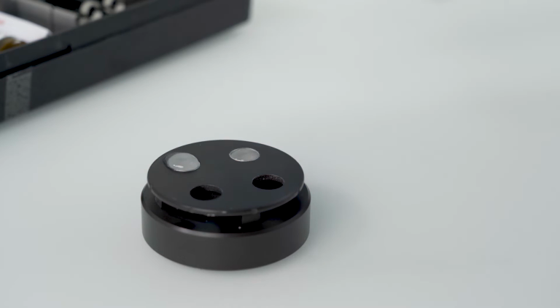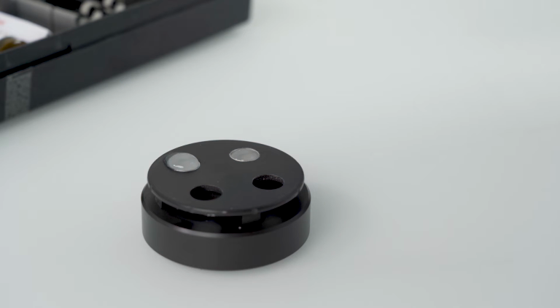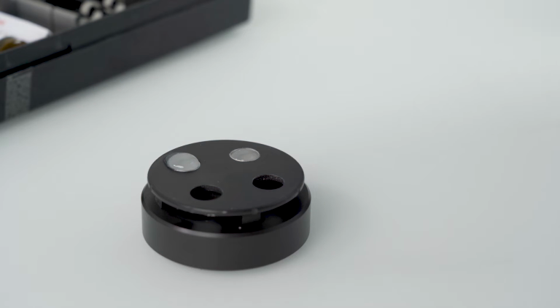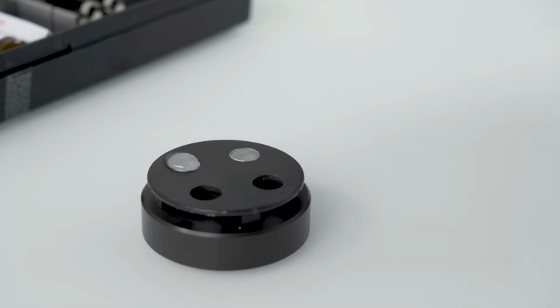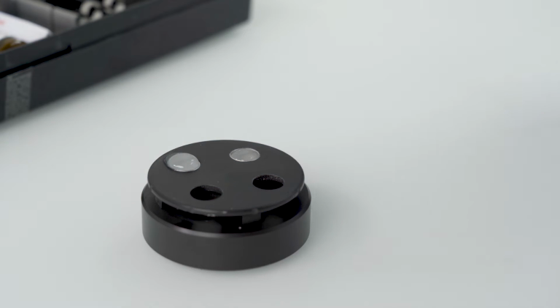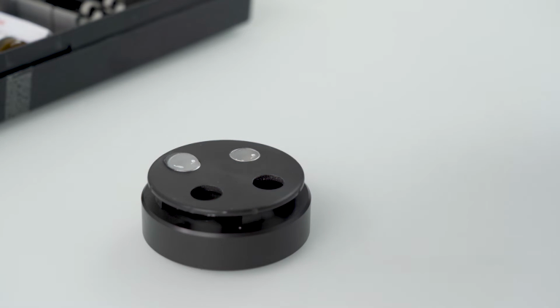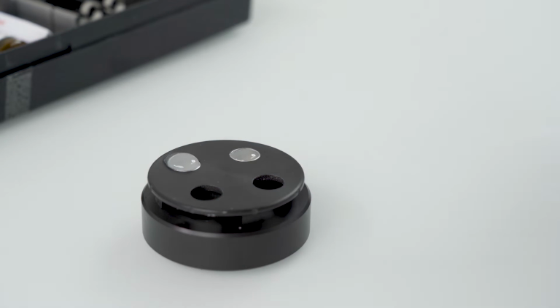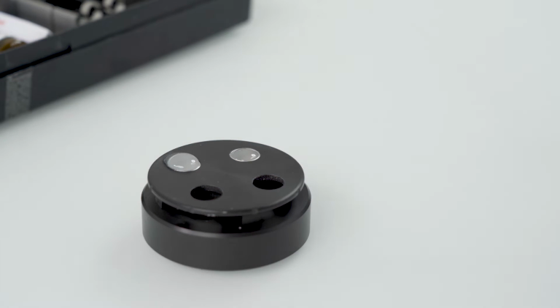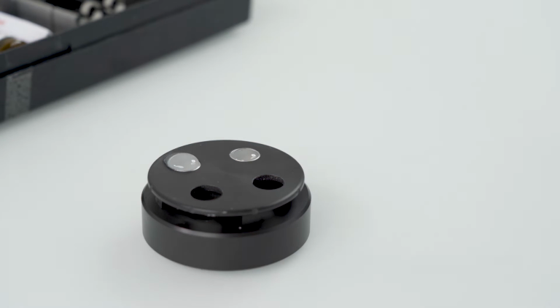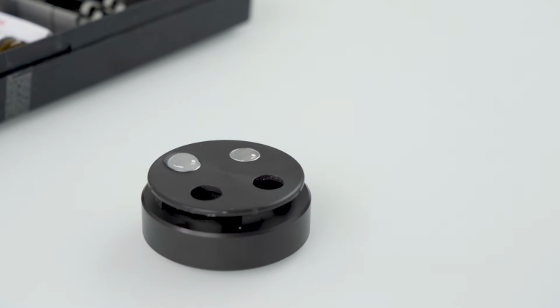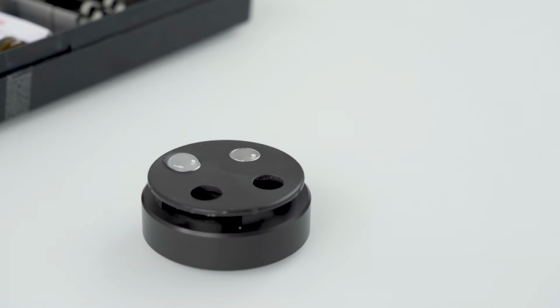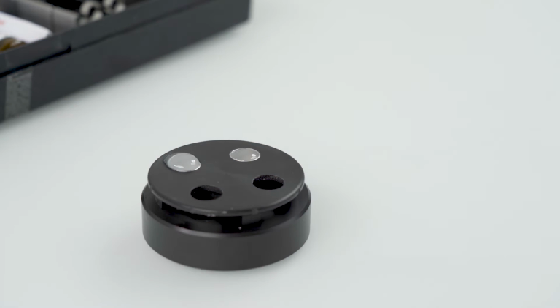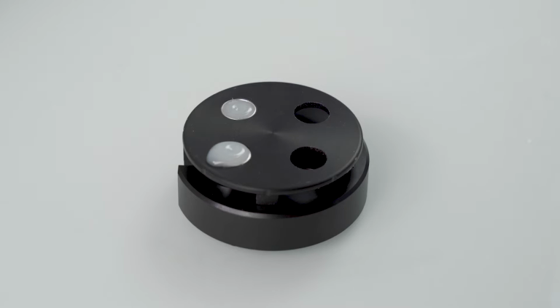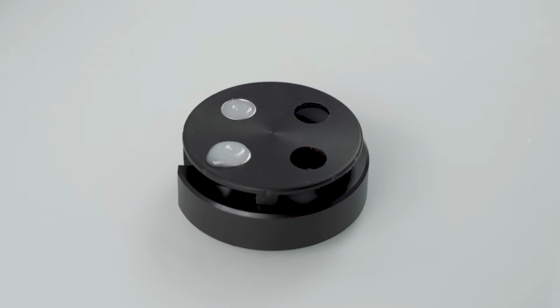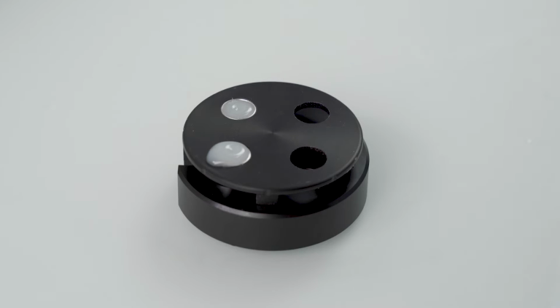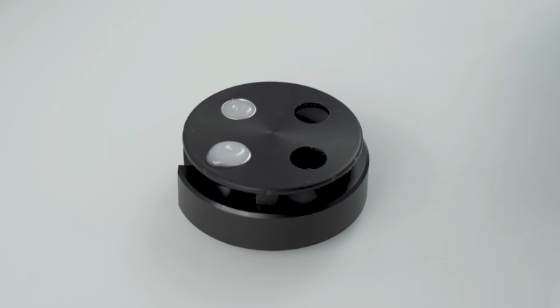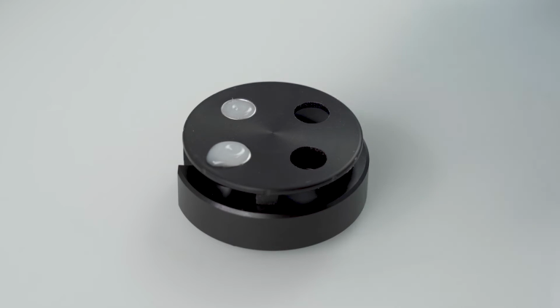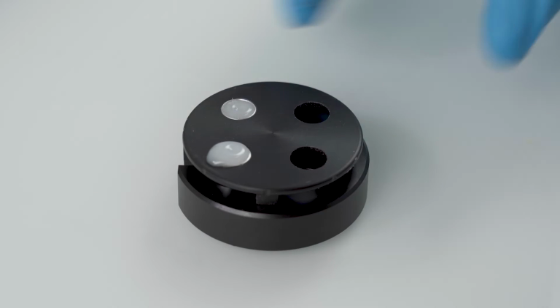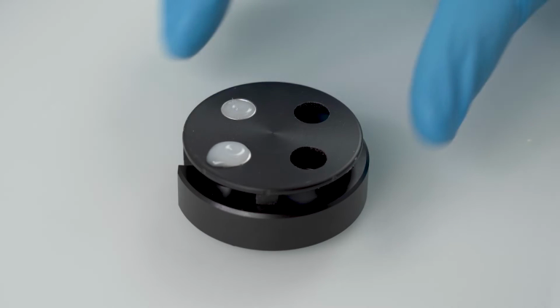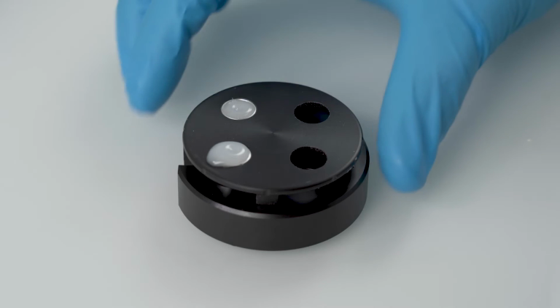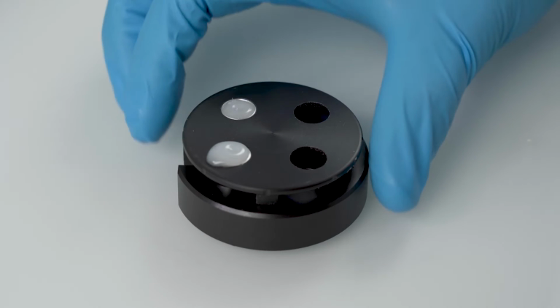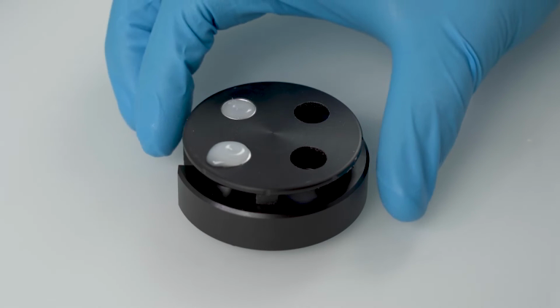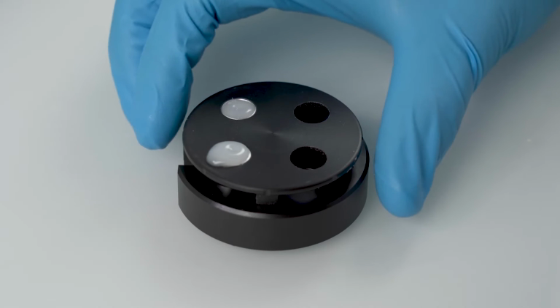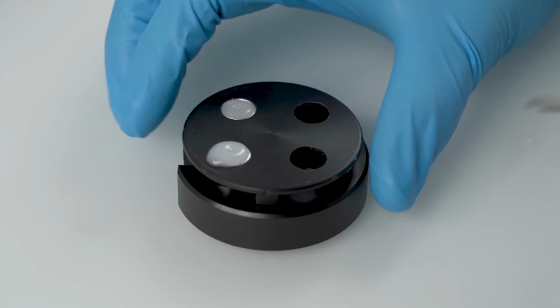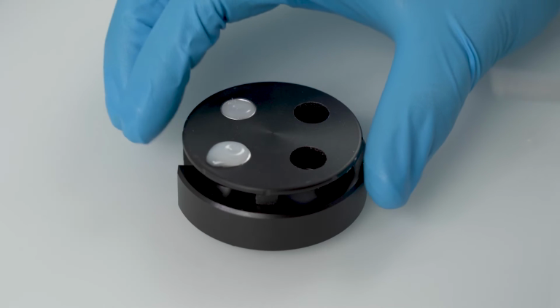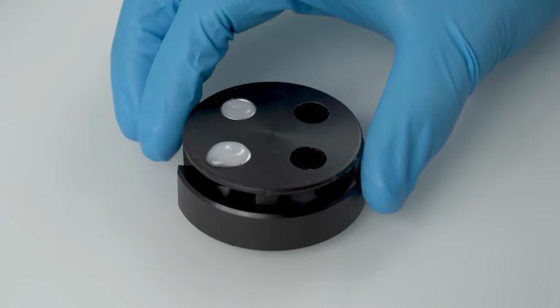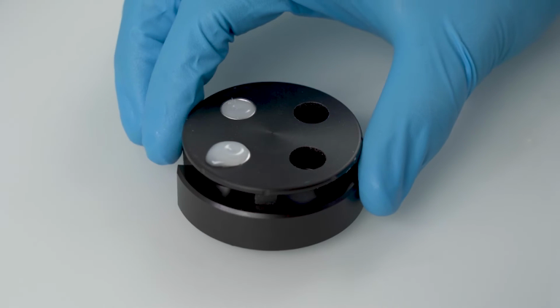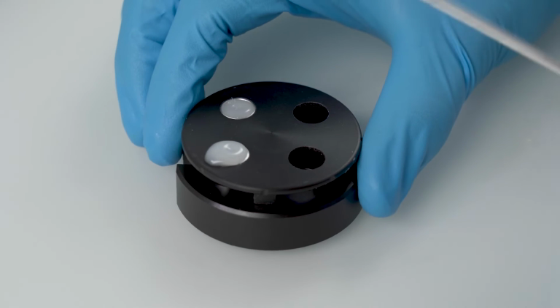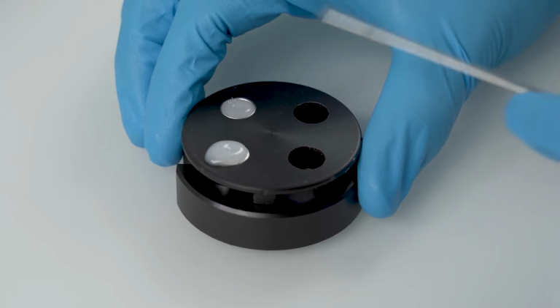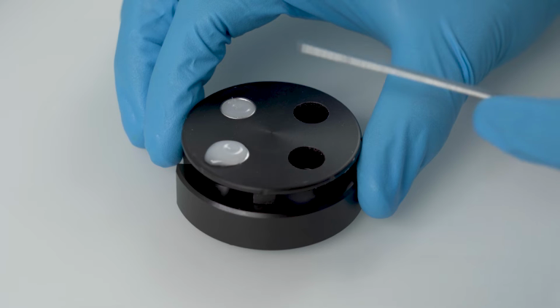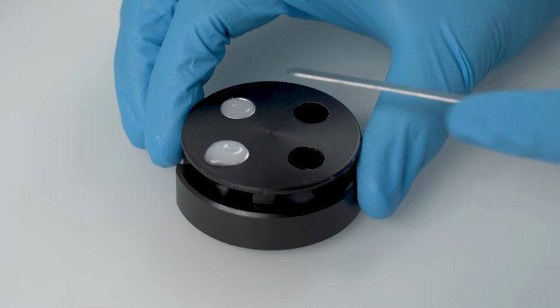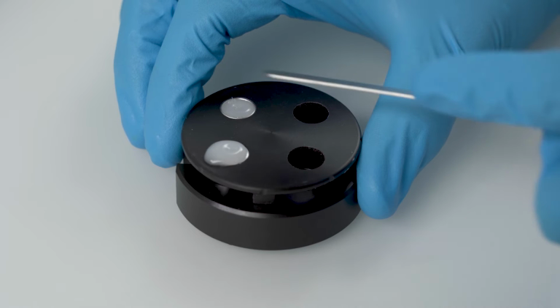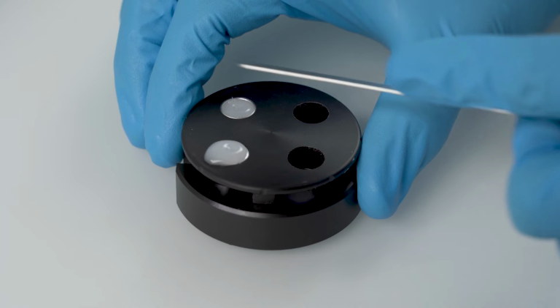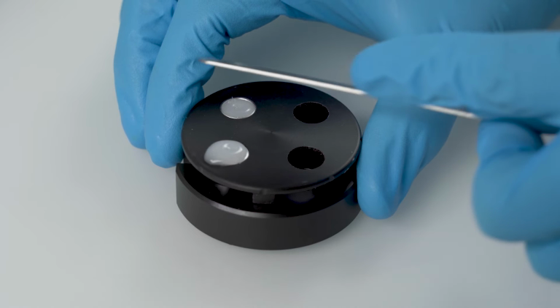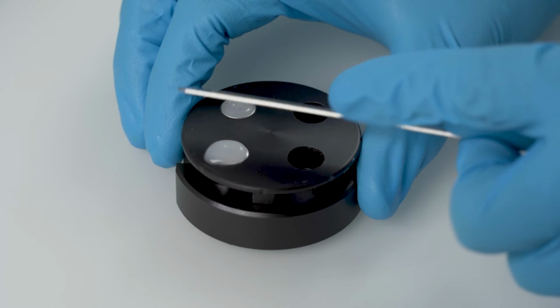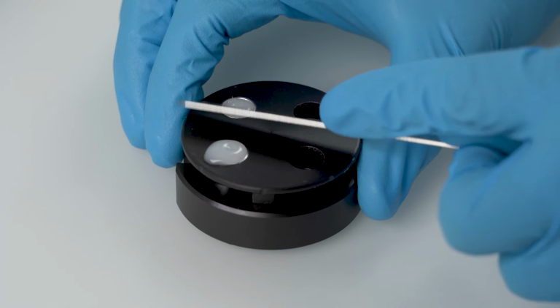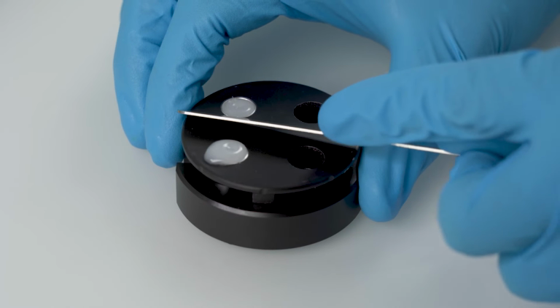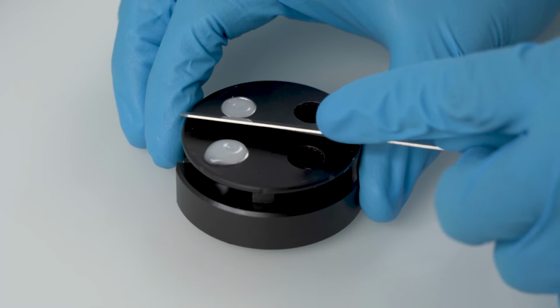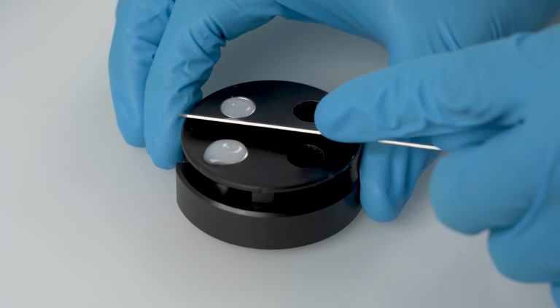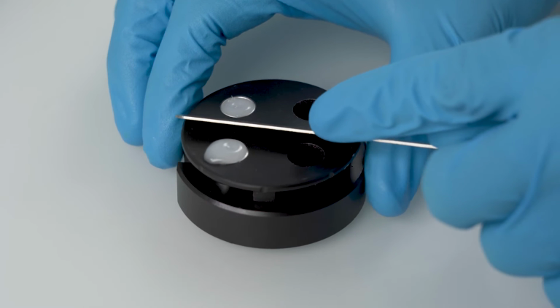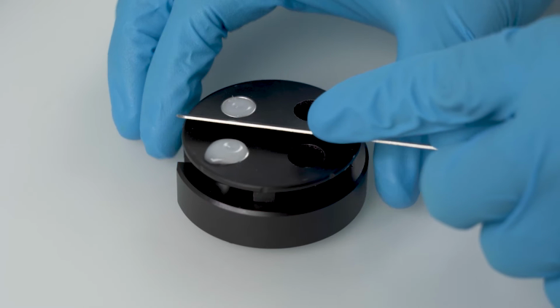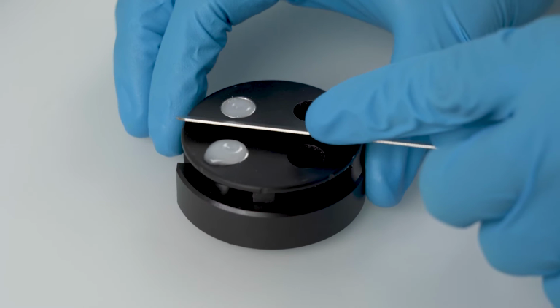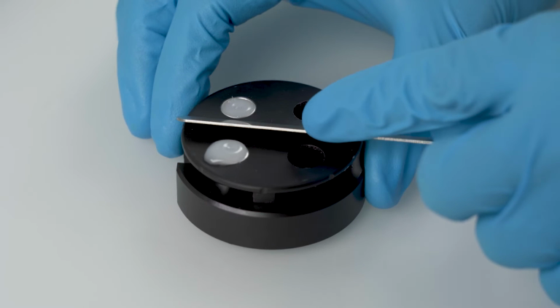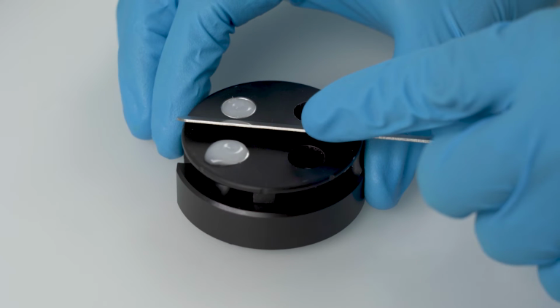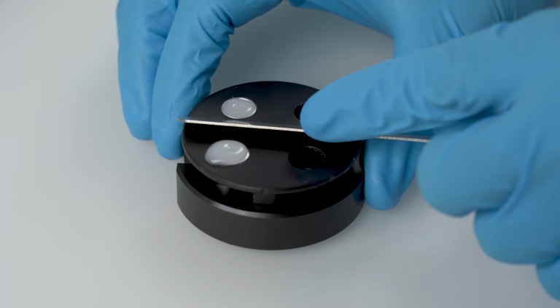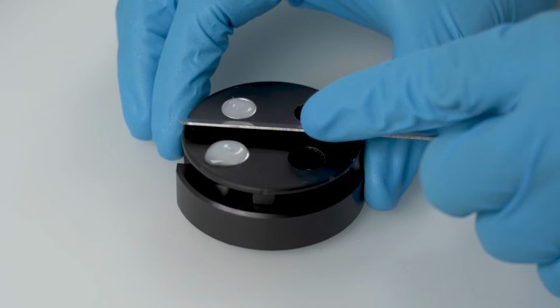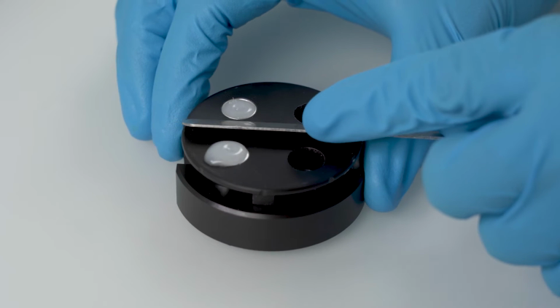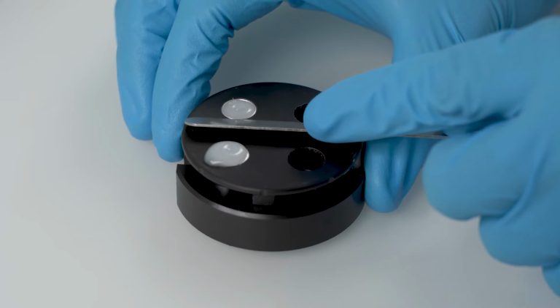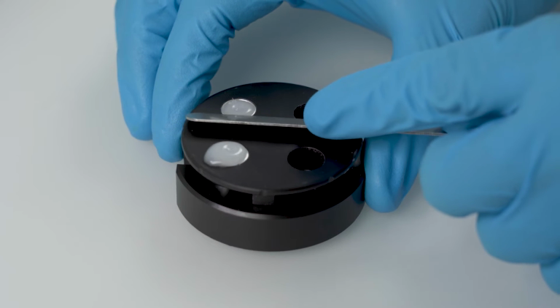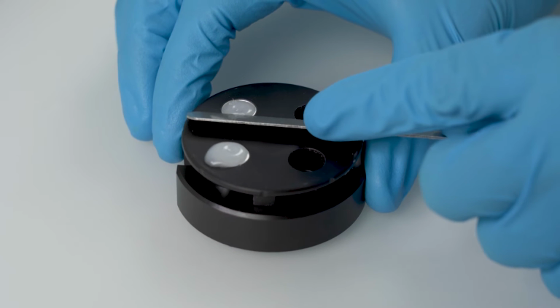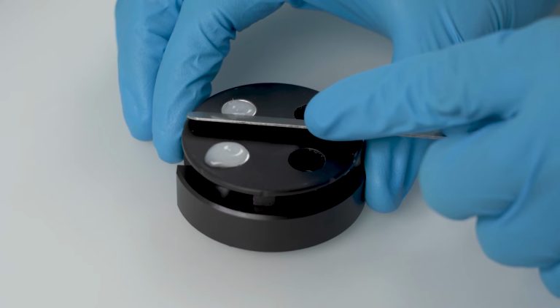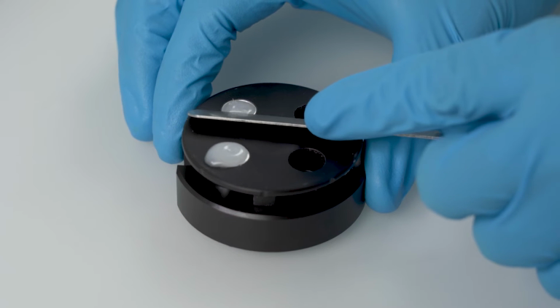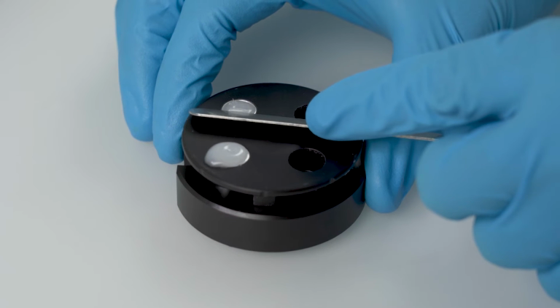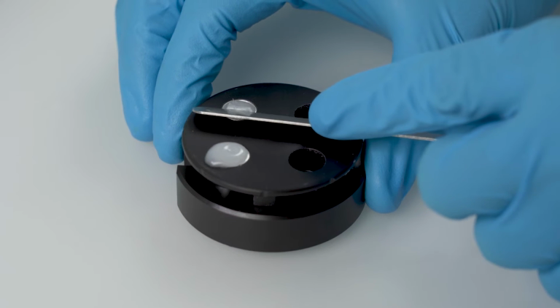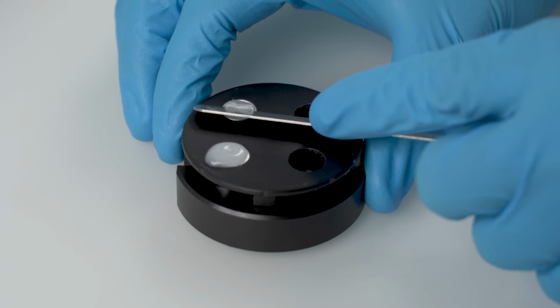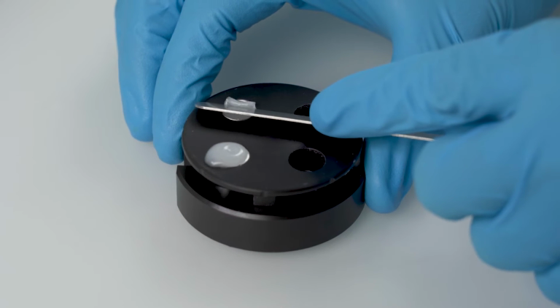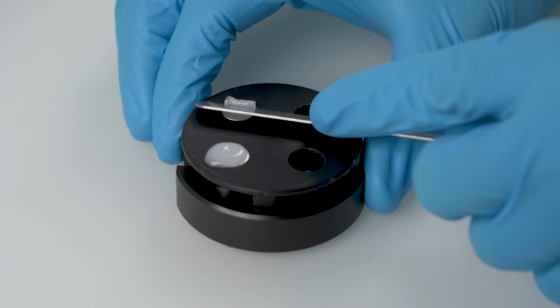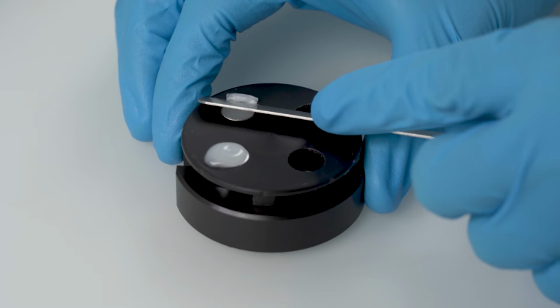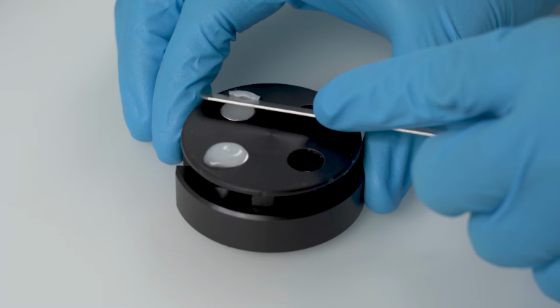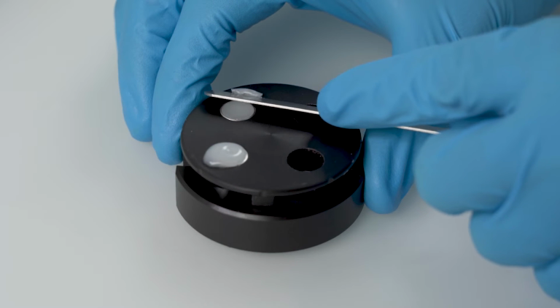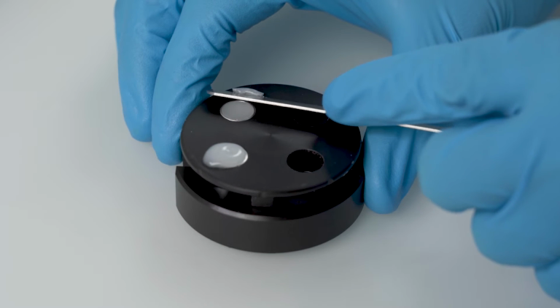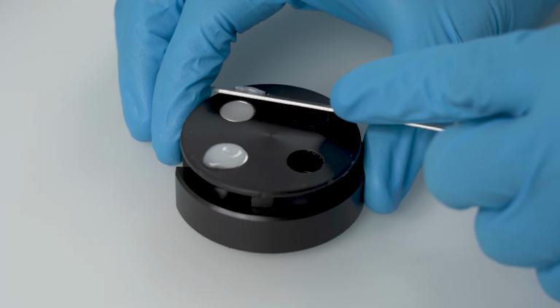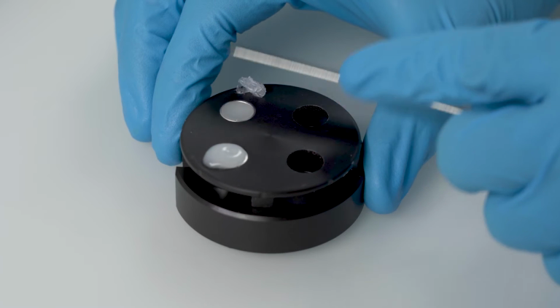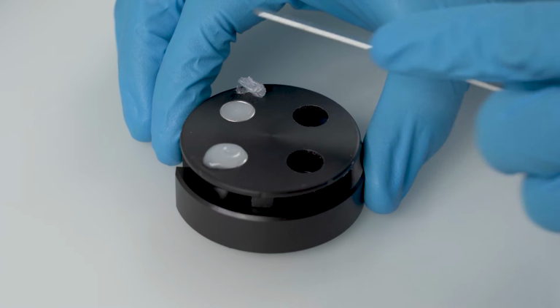Allow the sample to cool down for at least 30 minutes until it is completely solid. Then trim the excessive sample with the spatula.